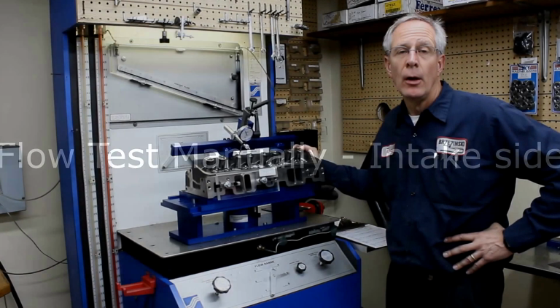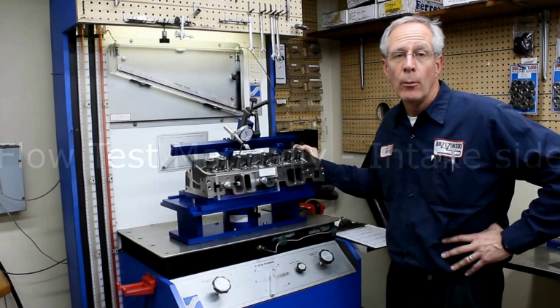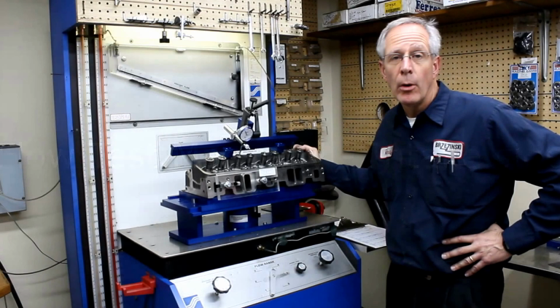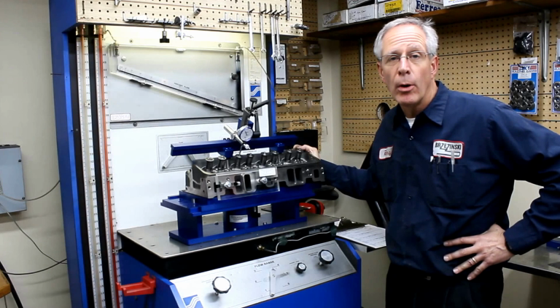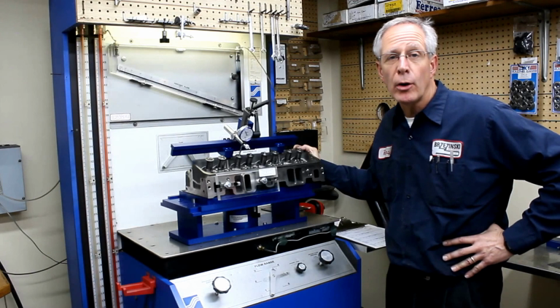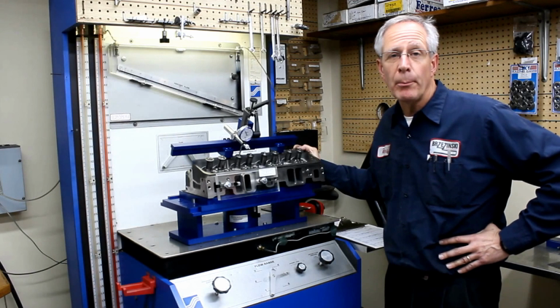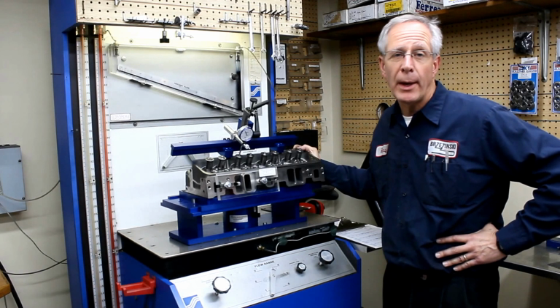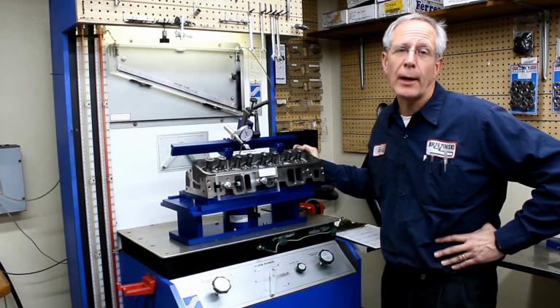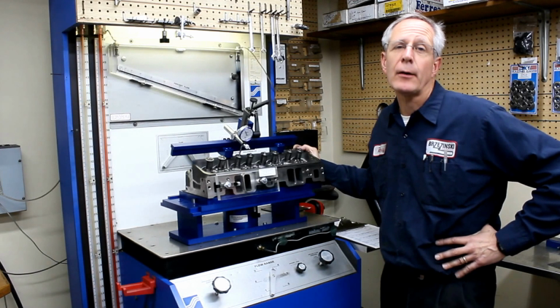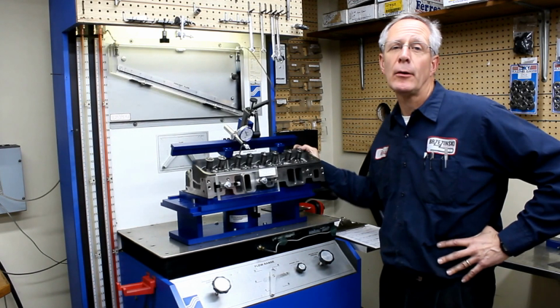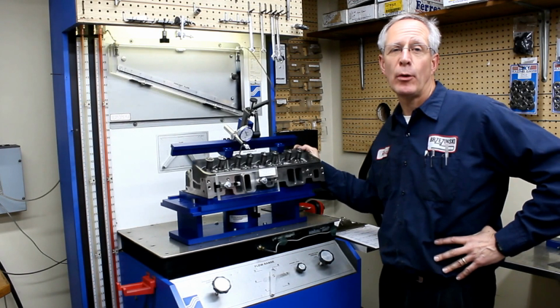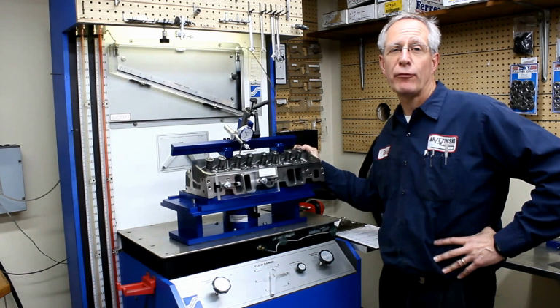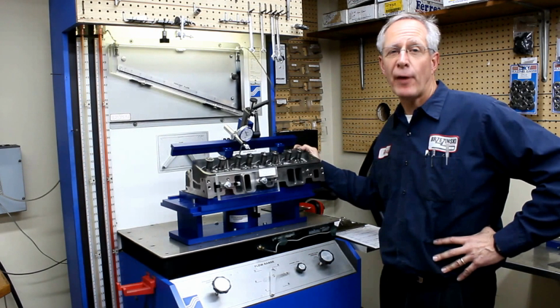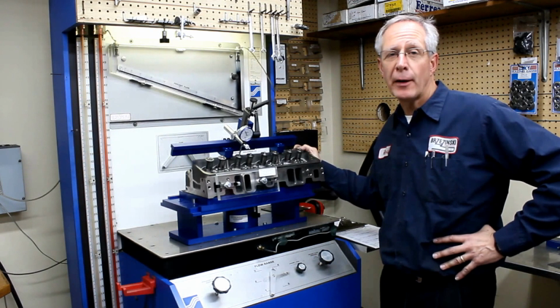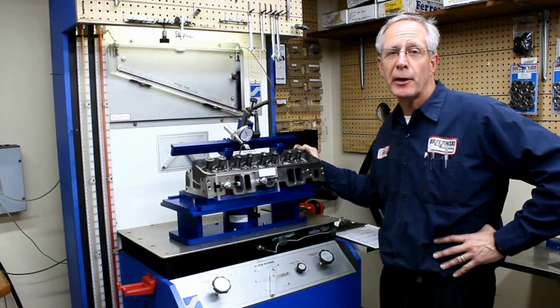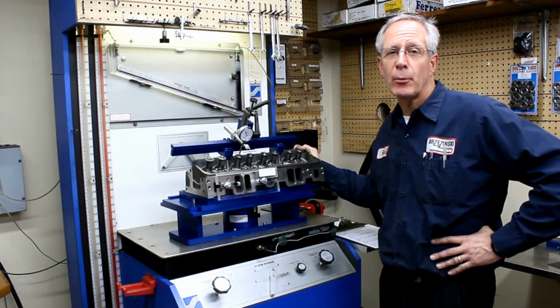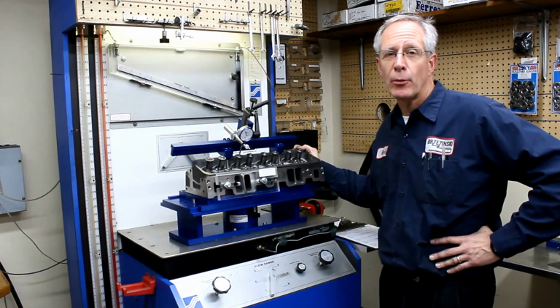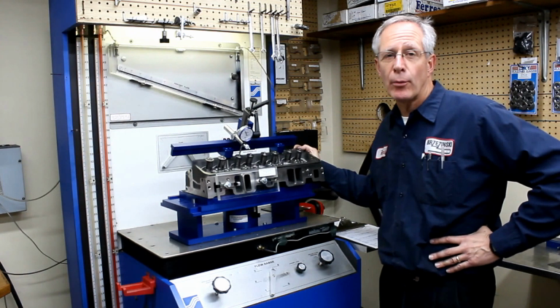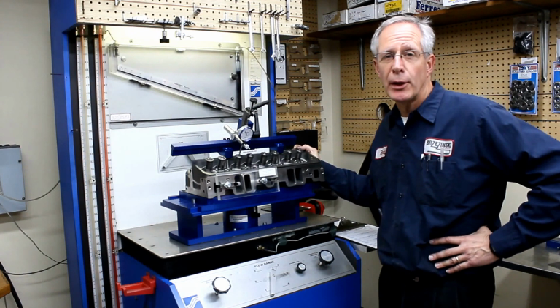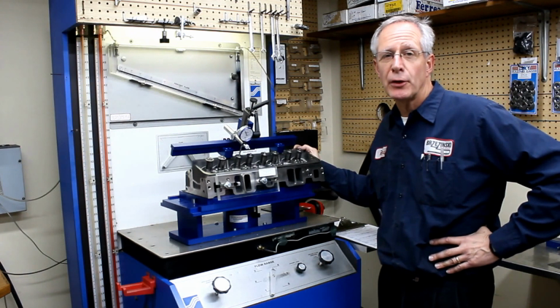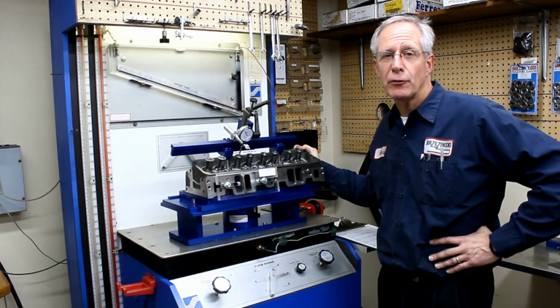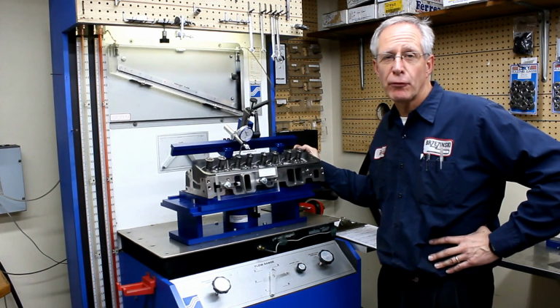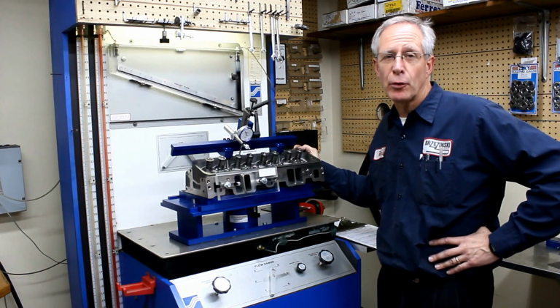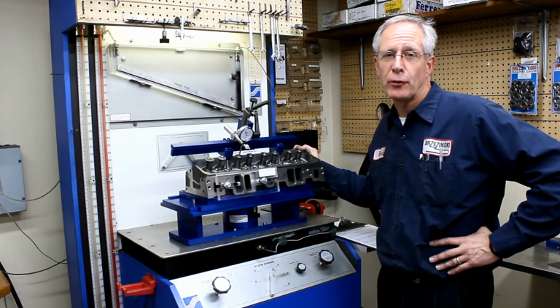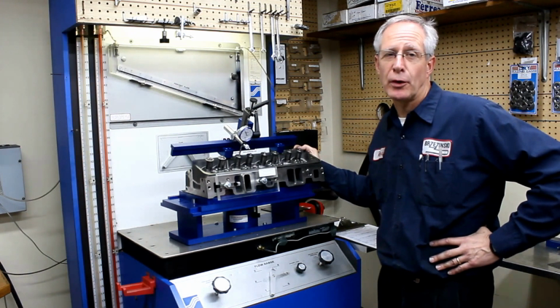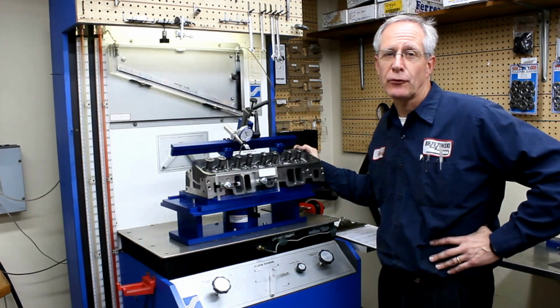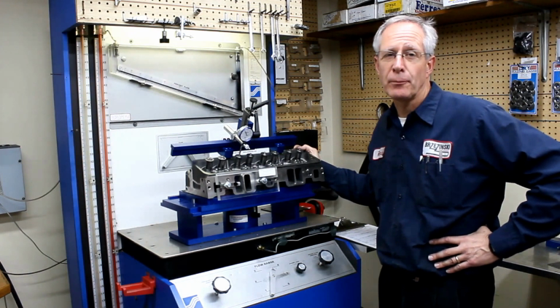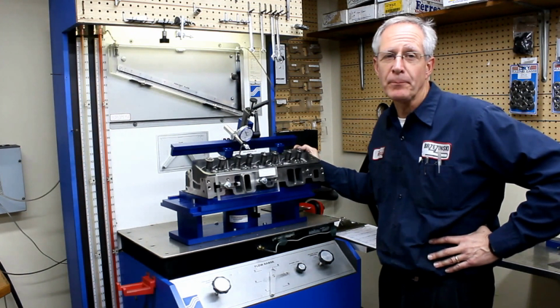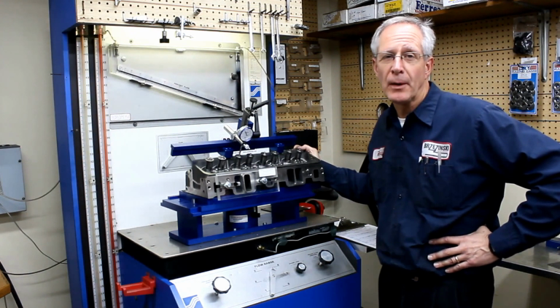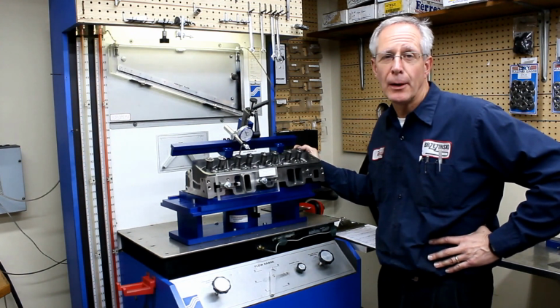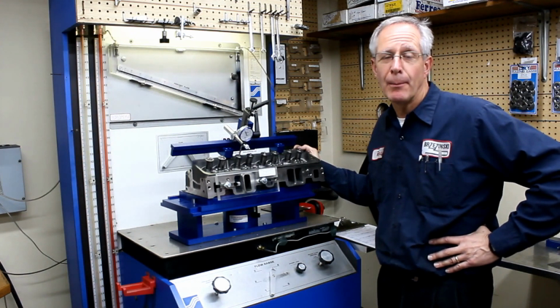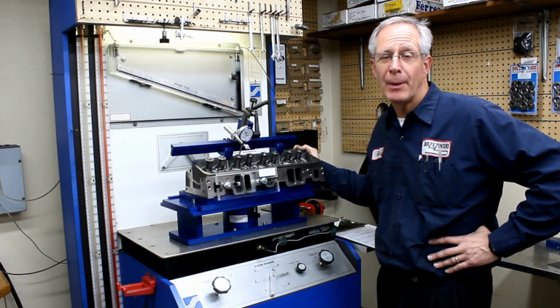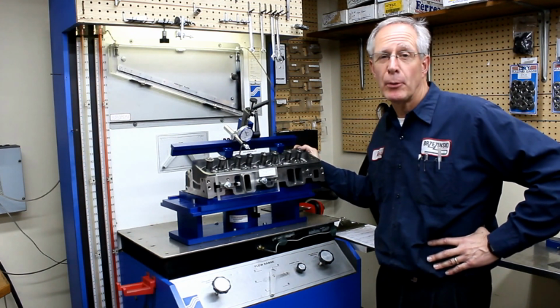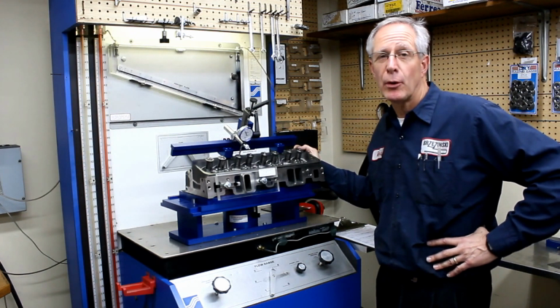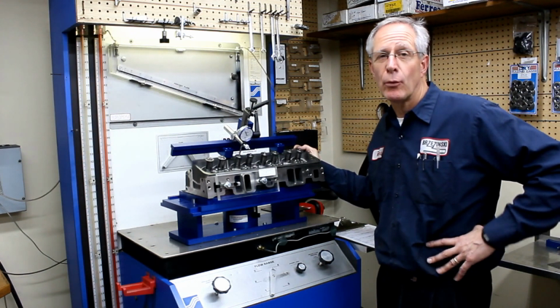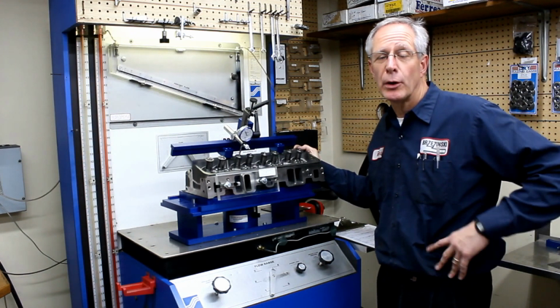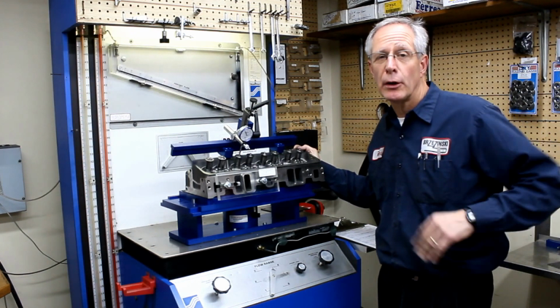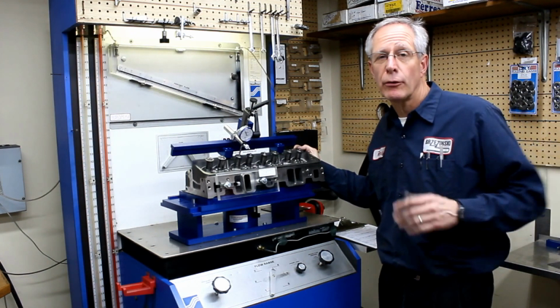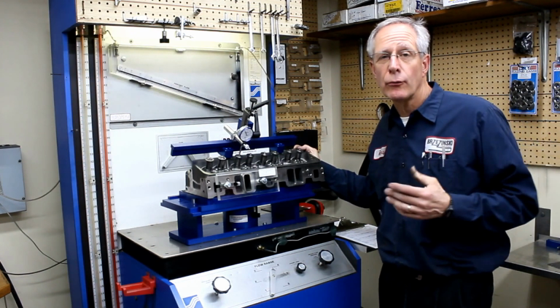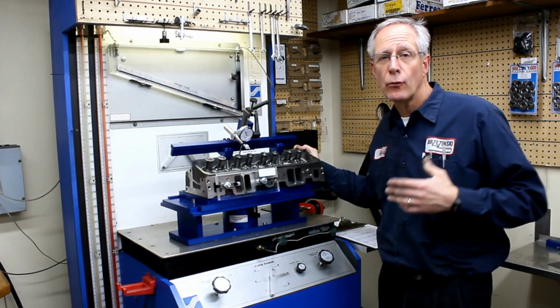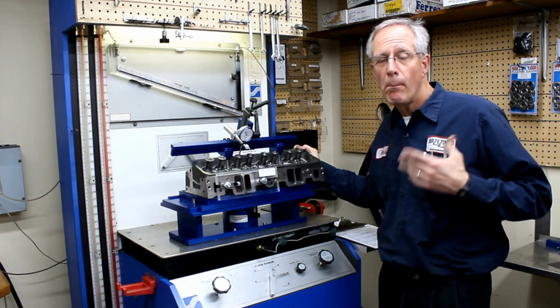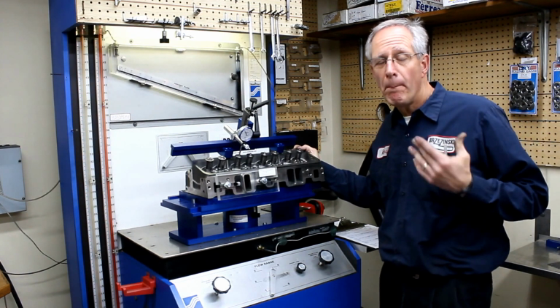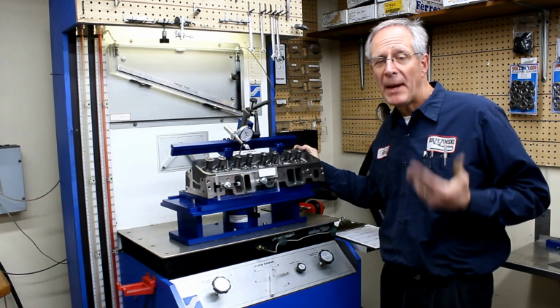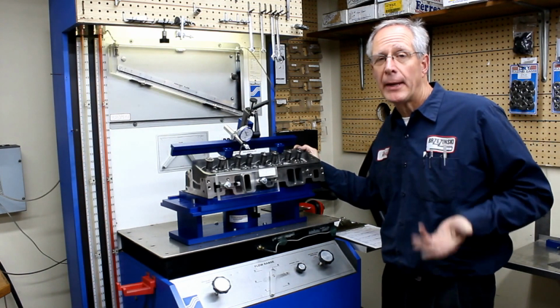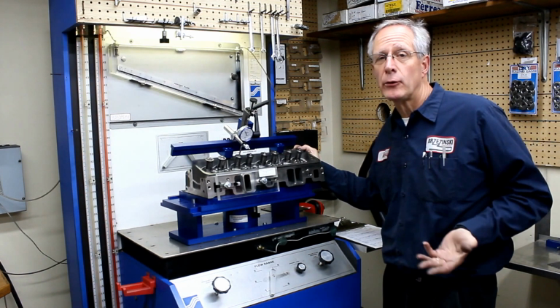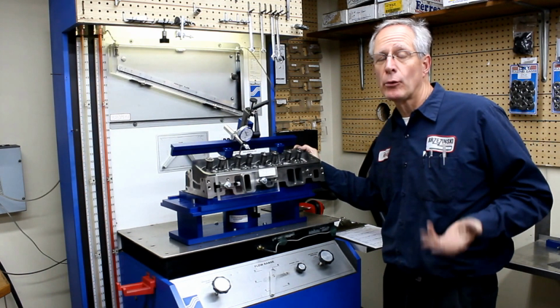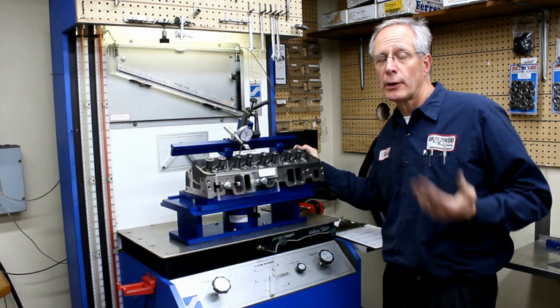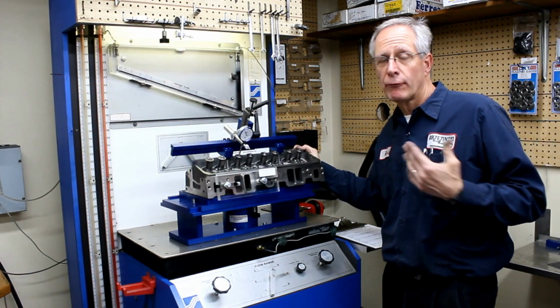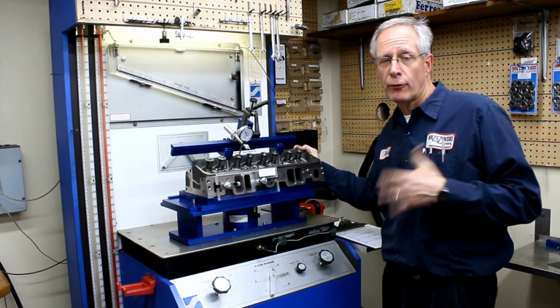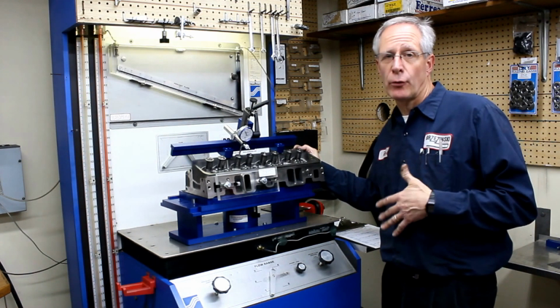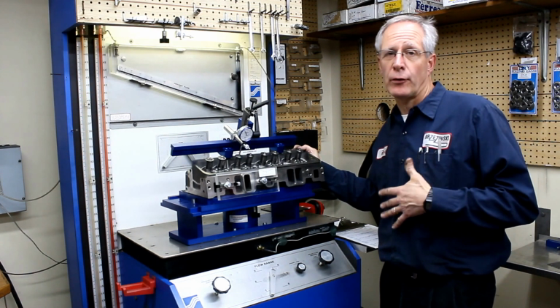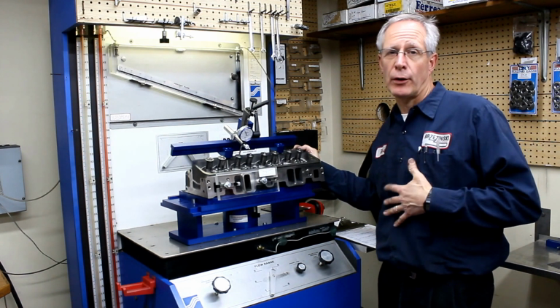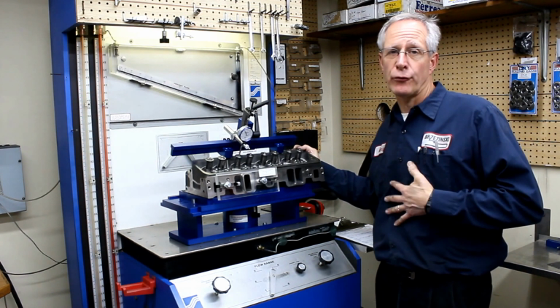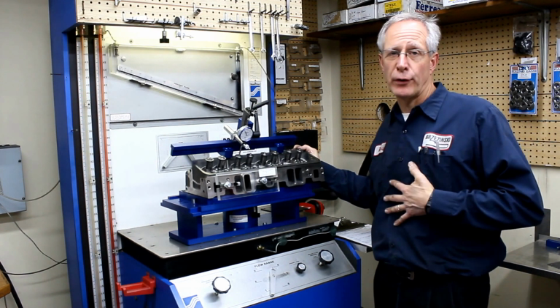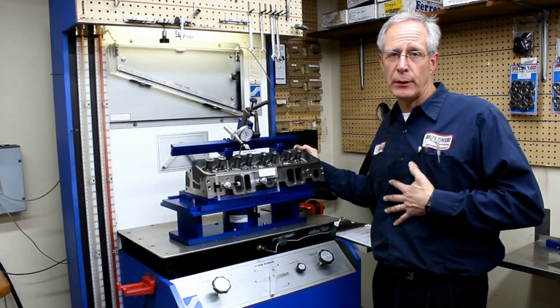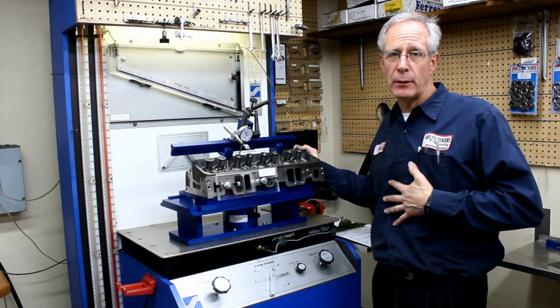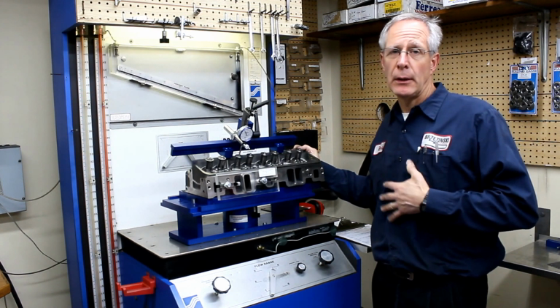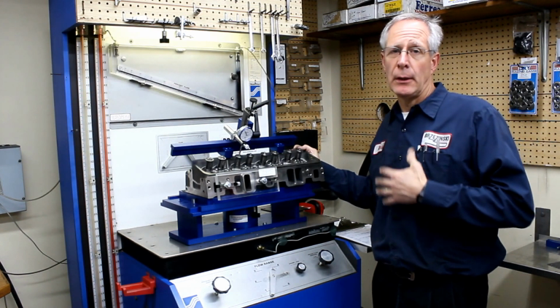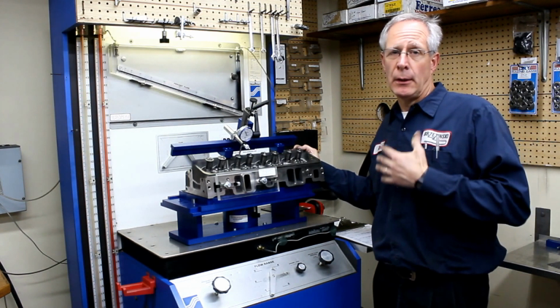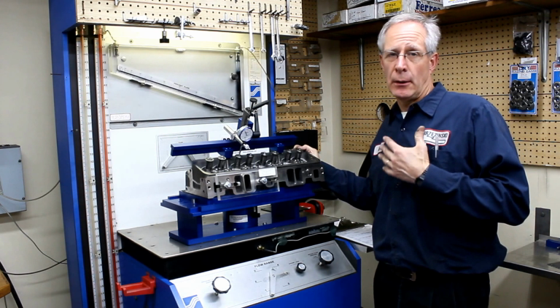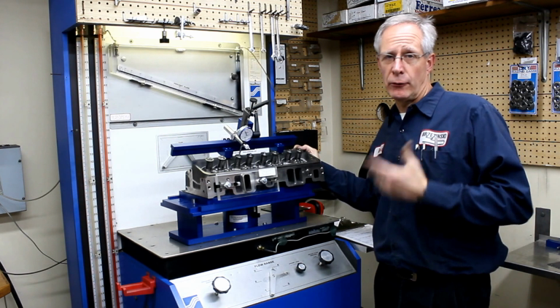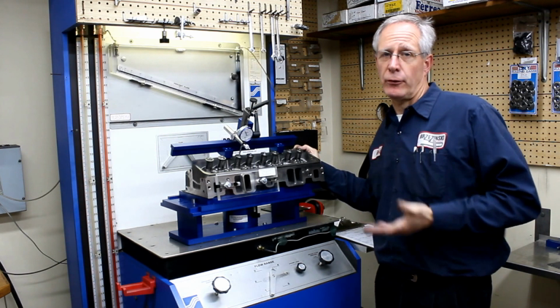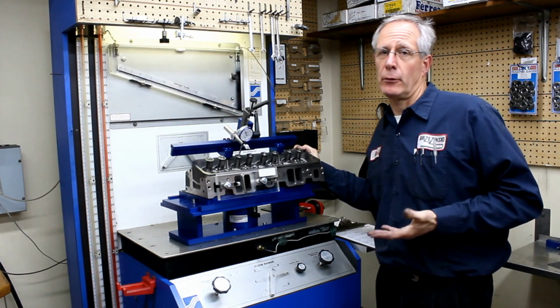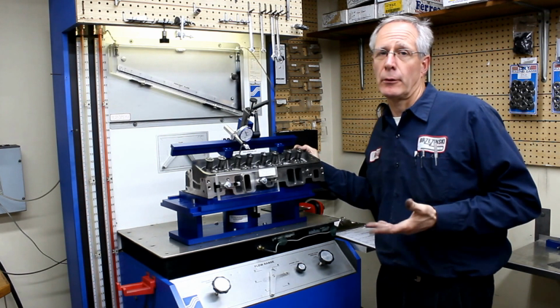Well, welcome back. Finally we're ready to flow test. I'm going to run you through manually flow testing a cylinder.